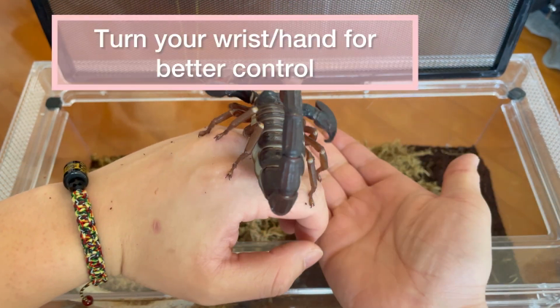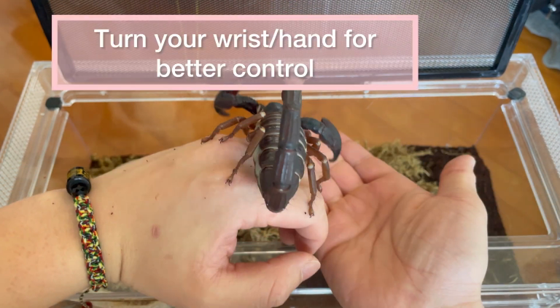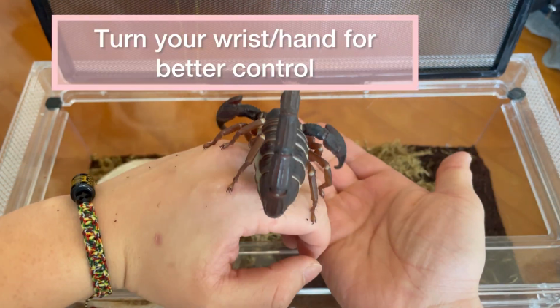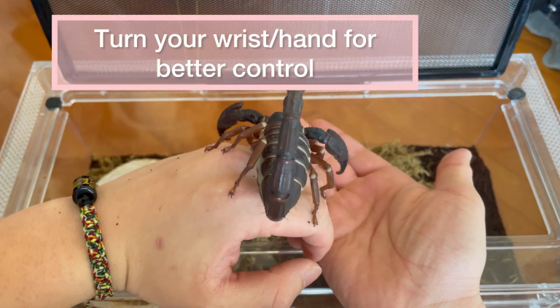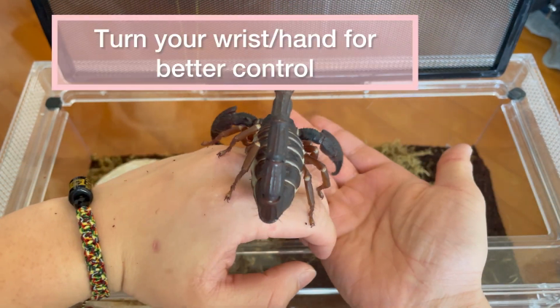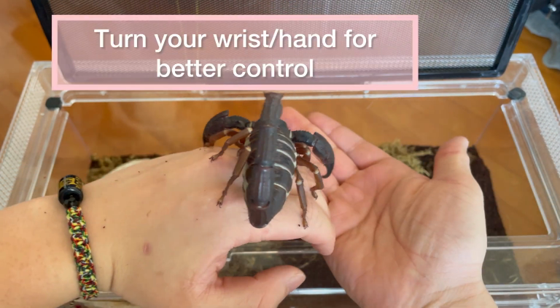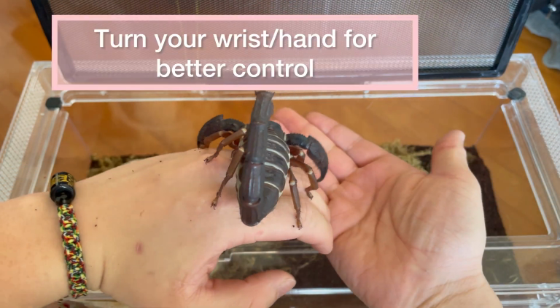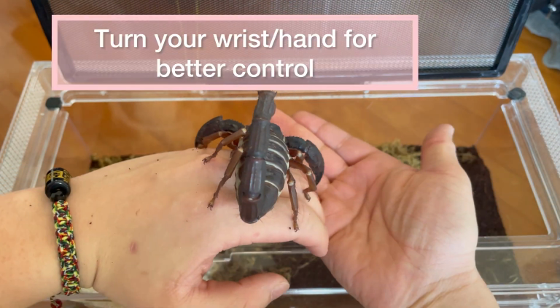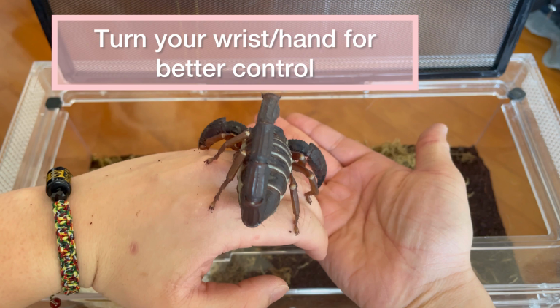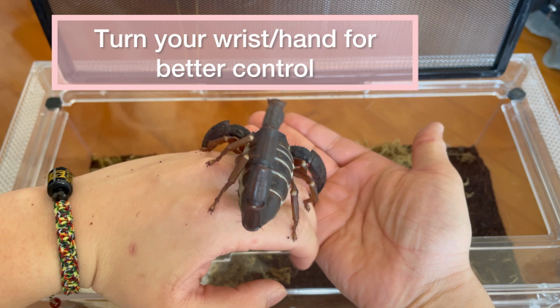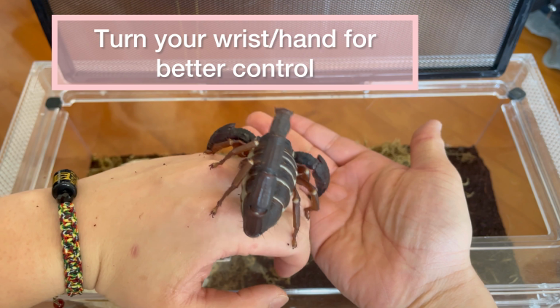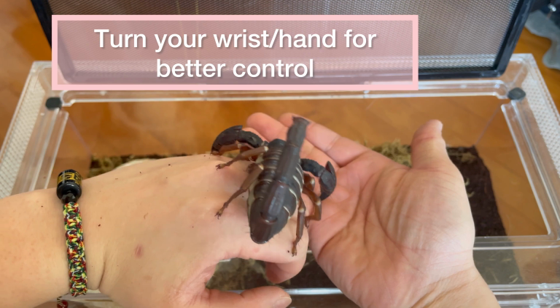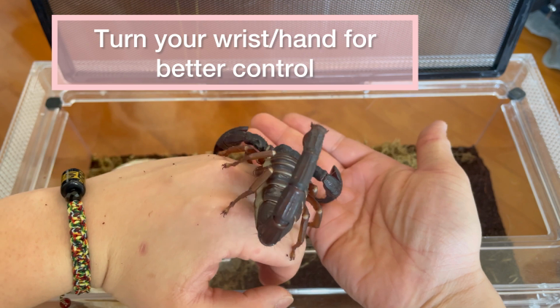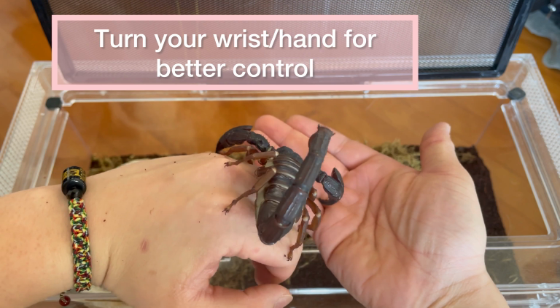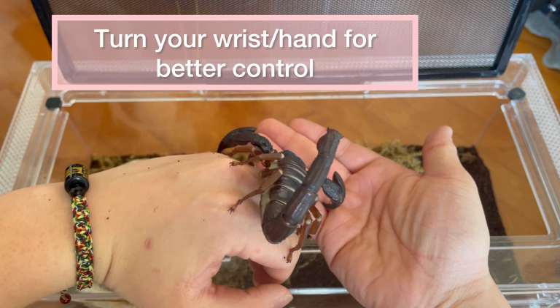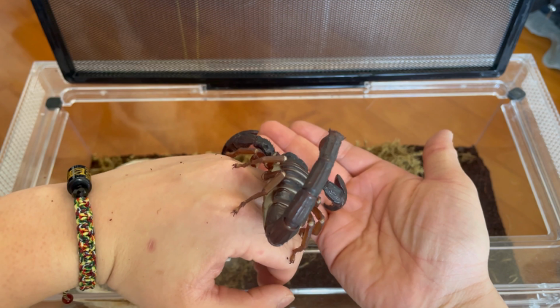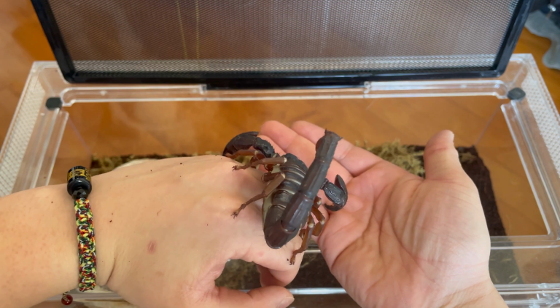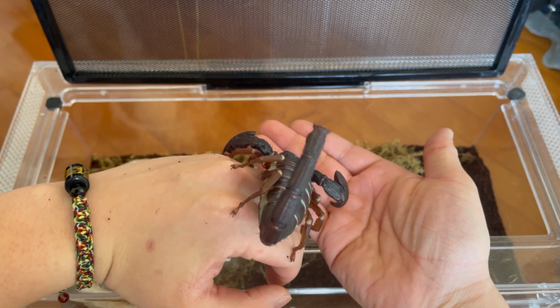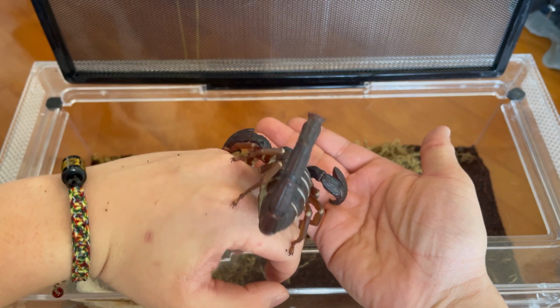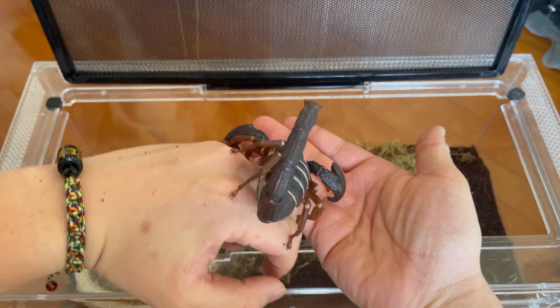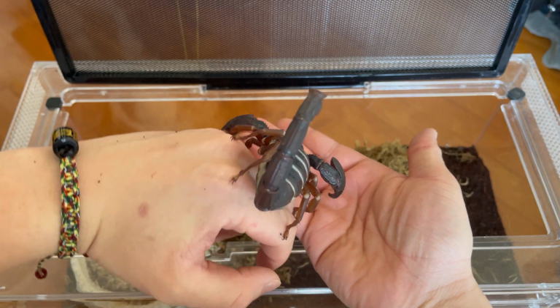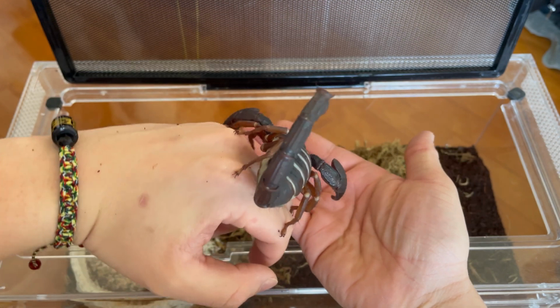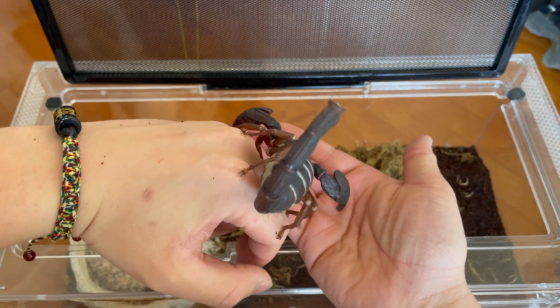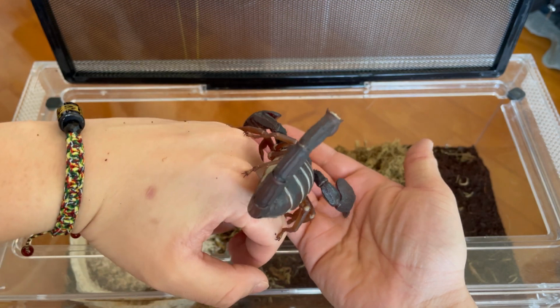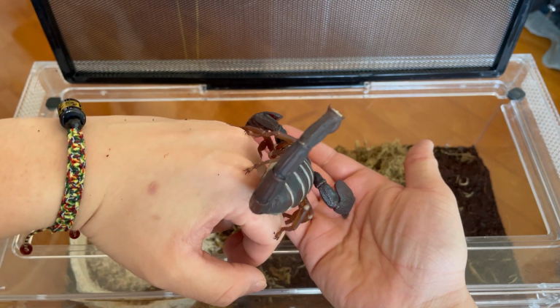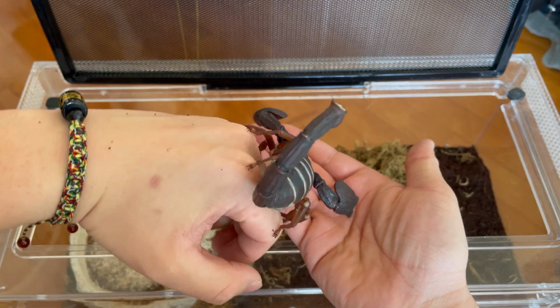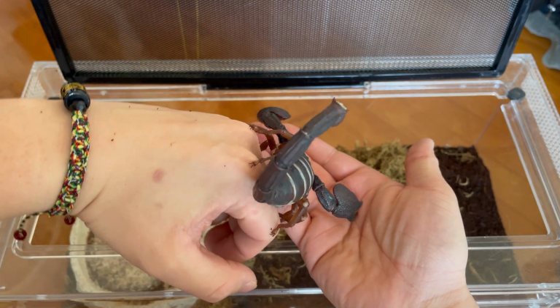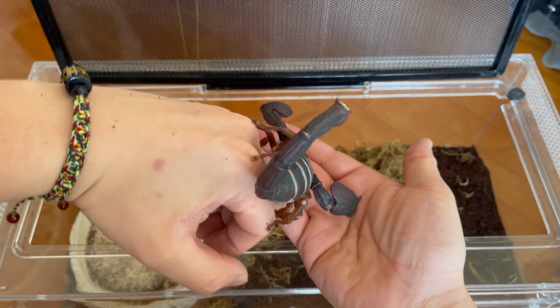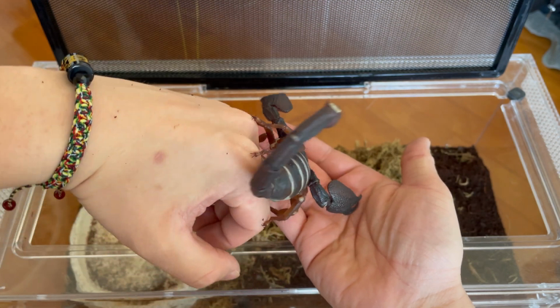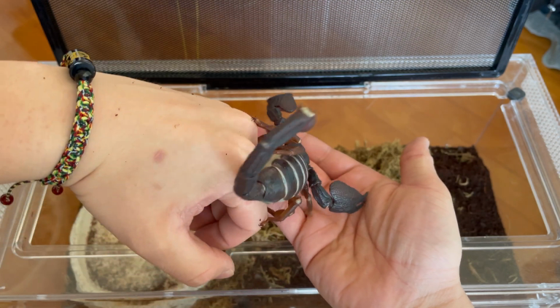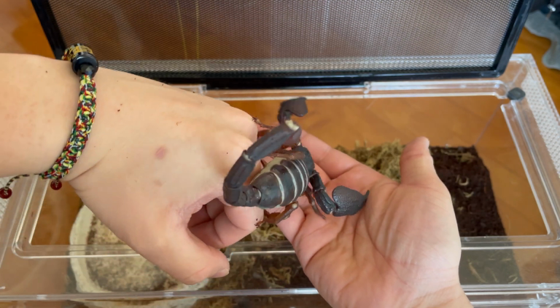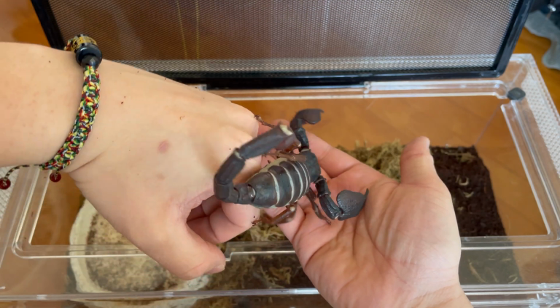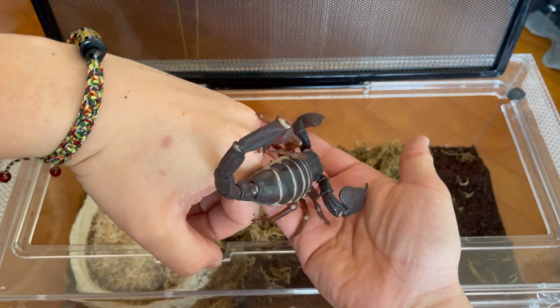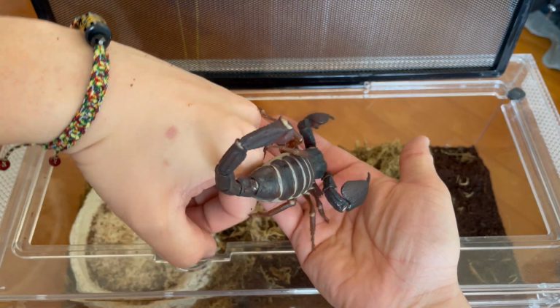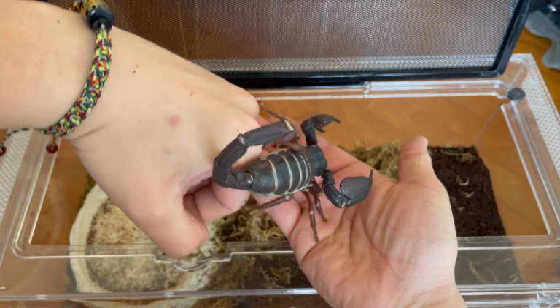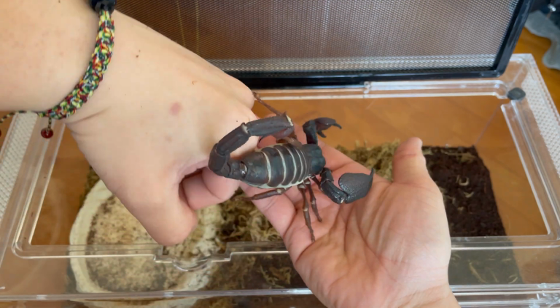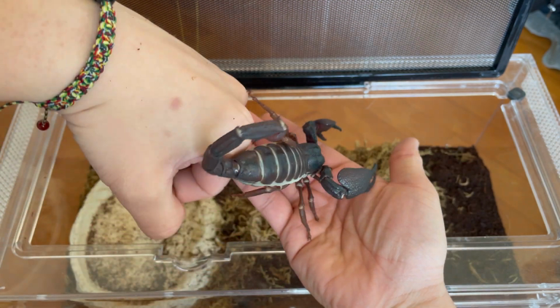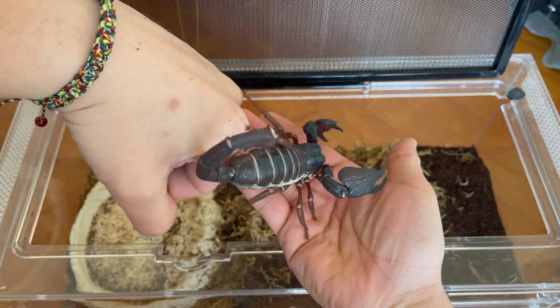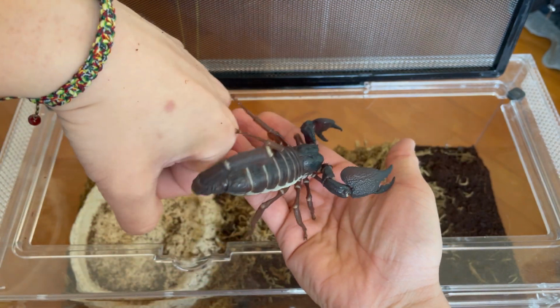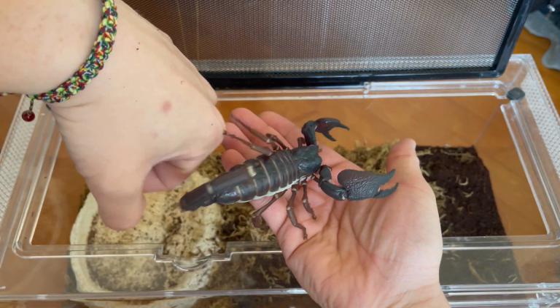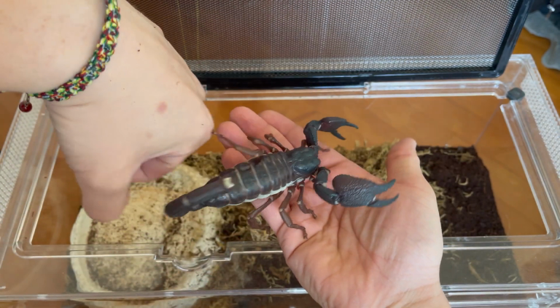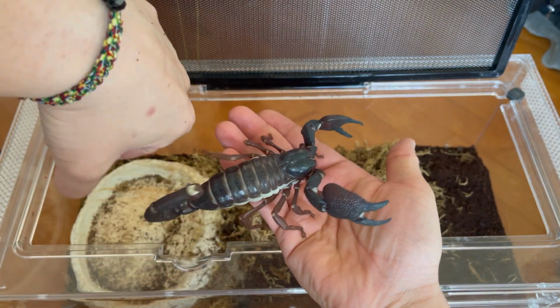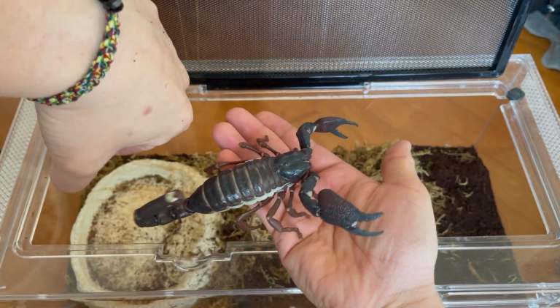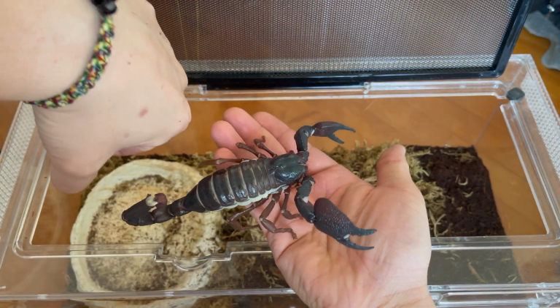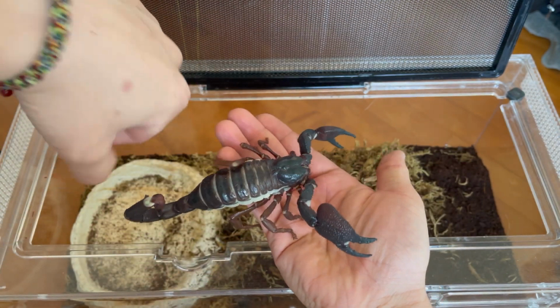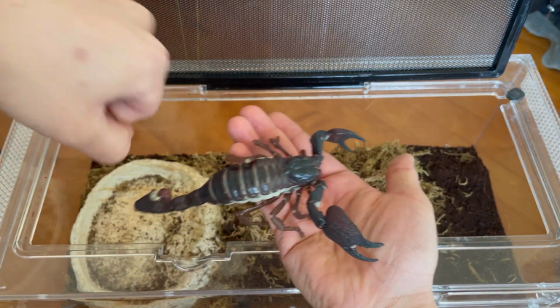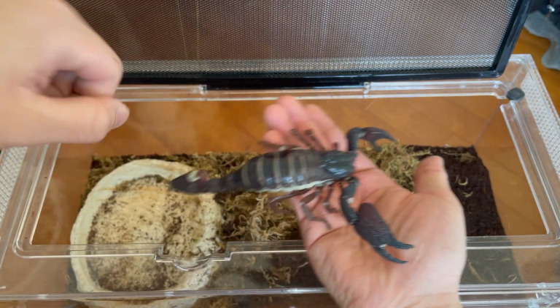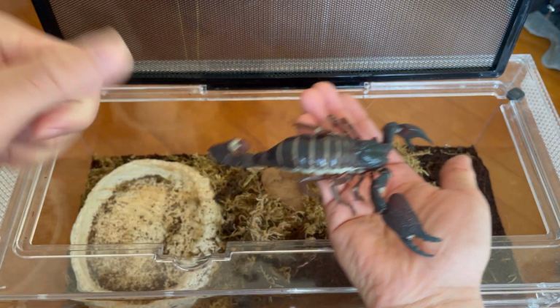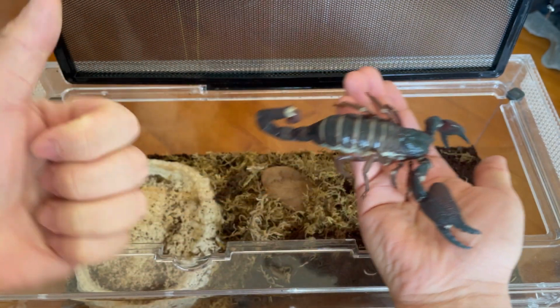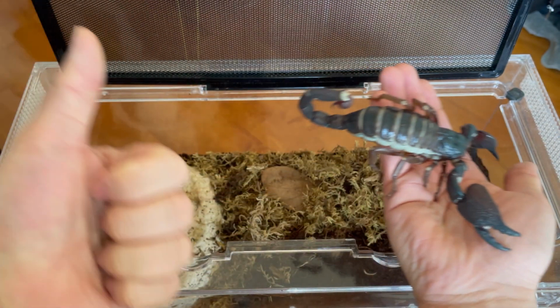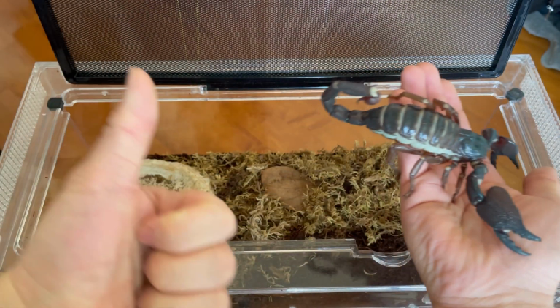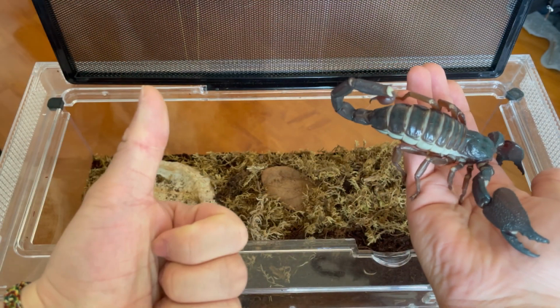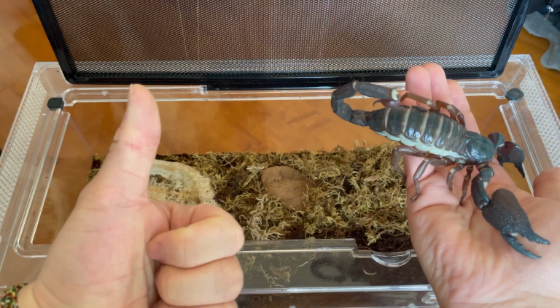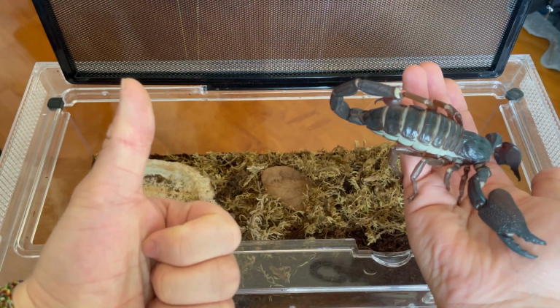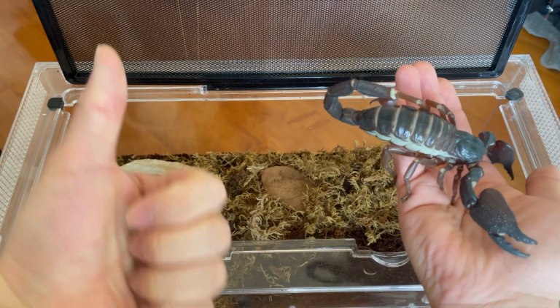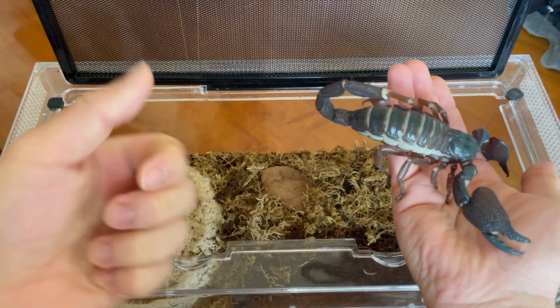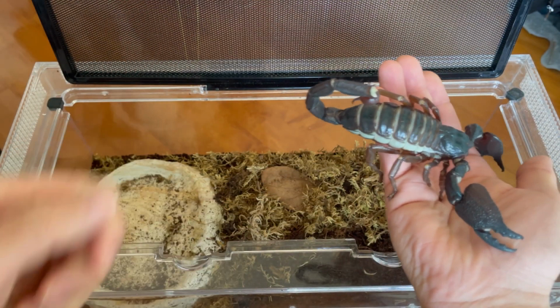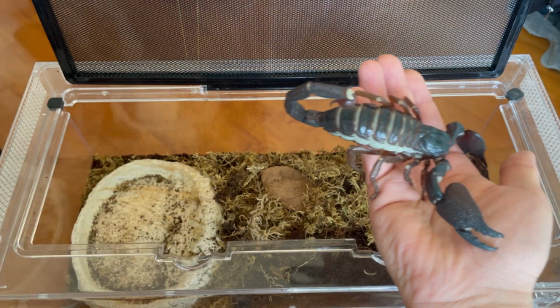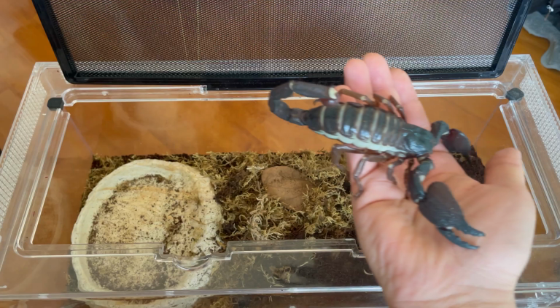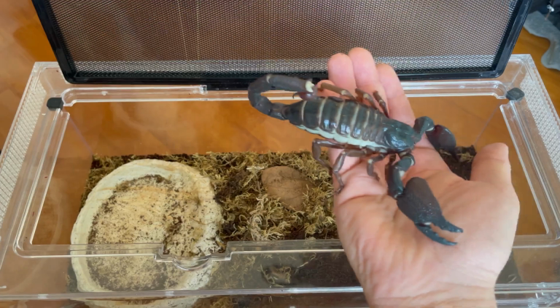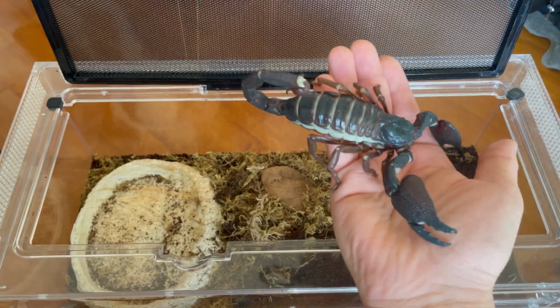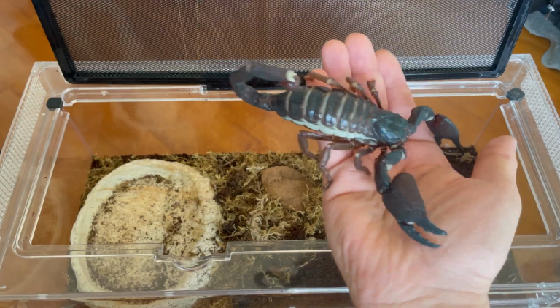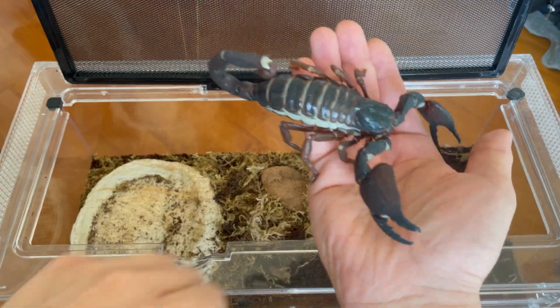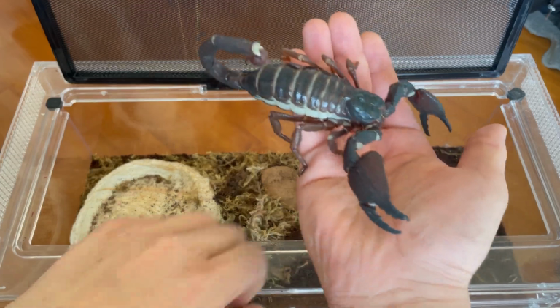And basically when you want to get the scorpion to another surface or your other hand, you want to twist your hand like so. Gently and slowly.